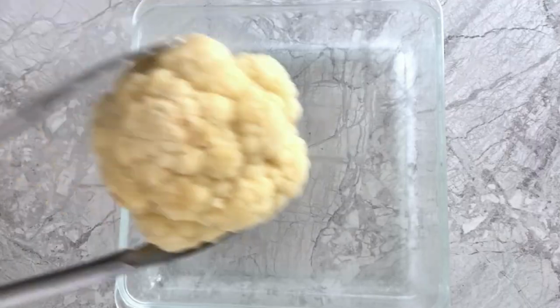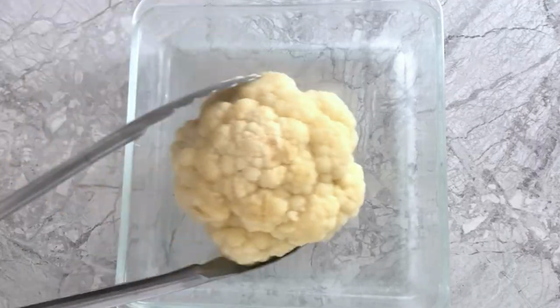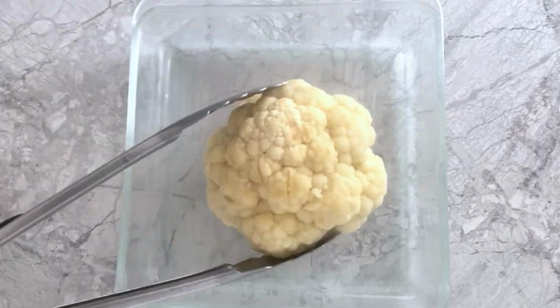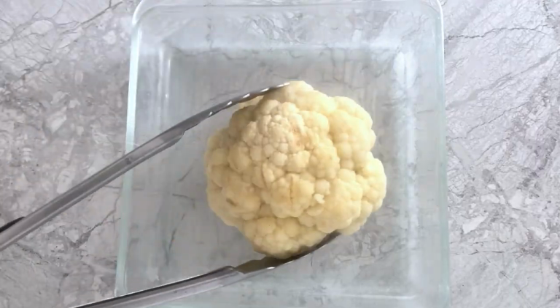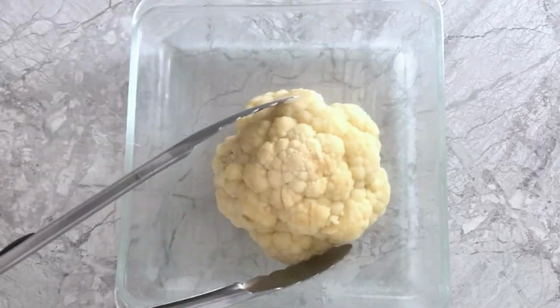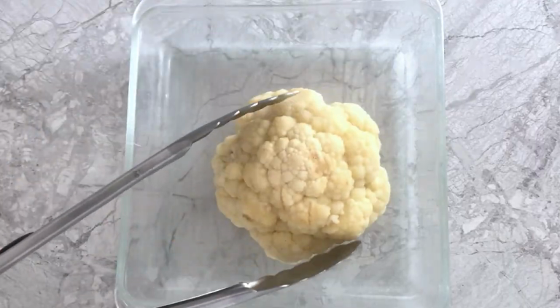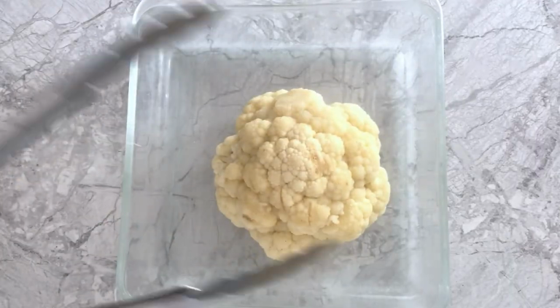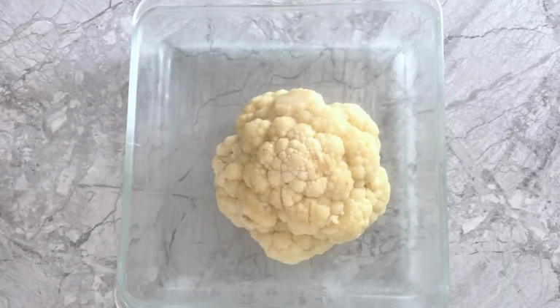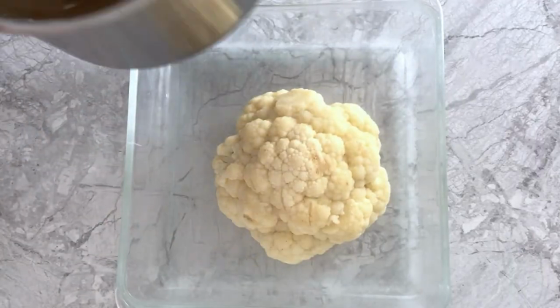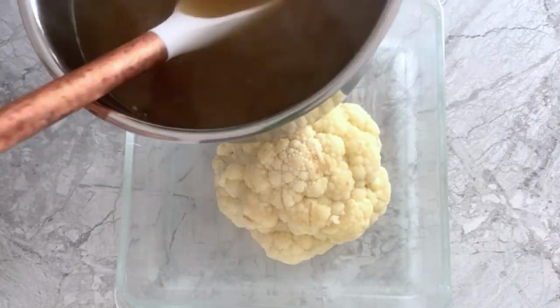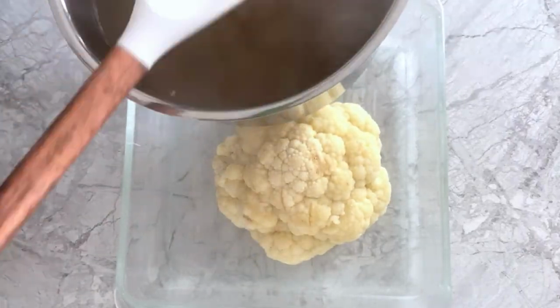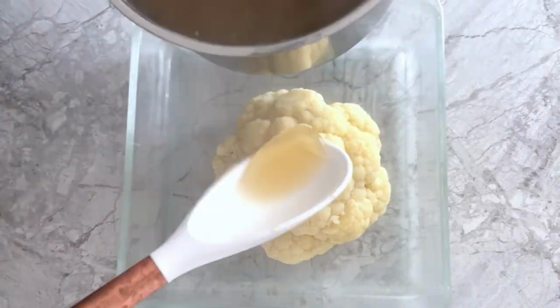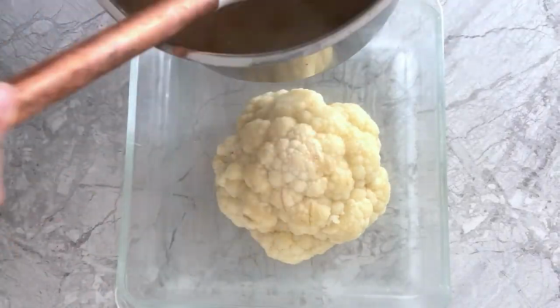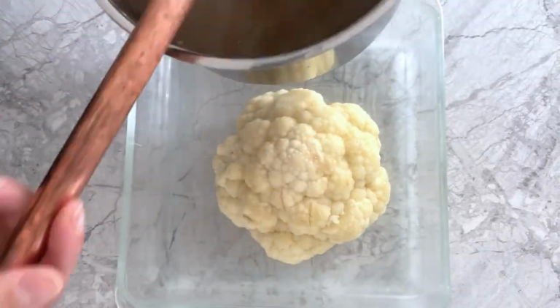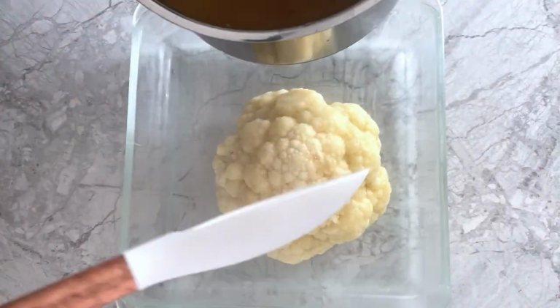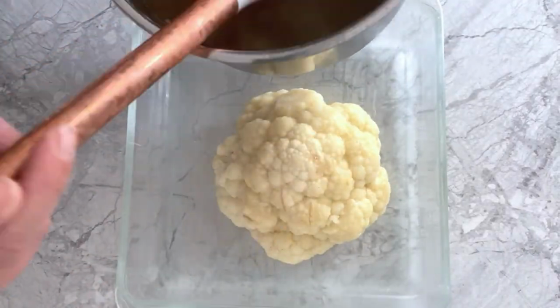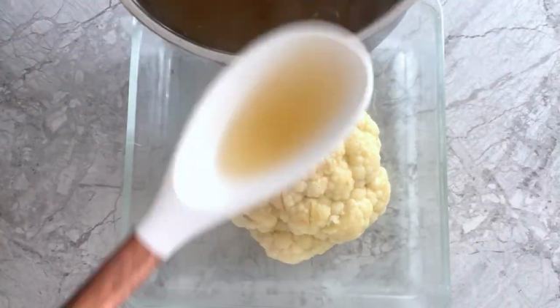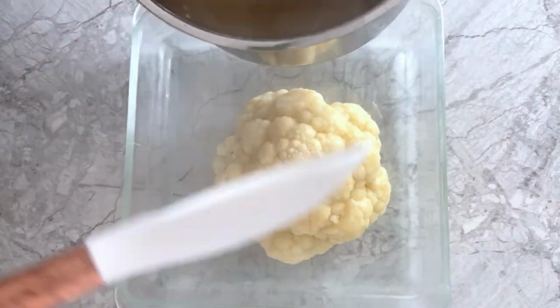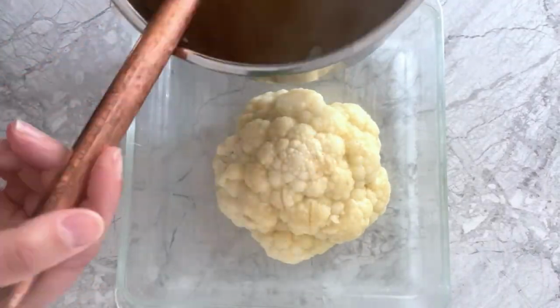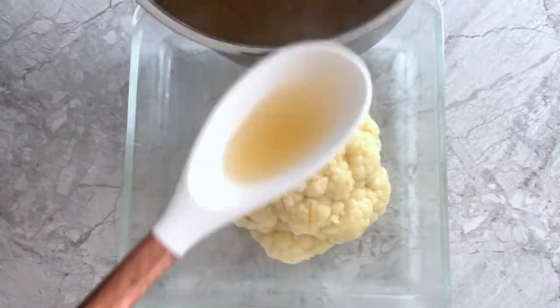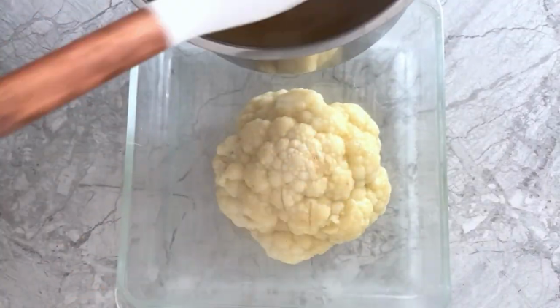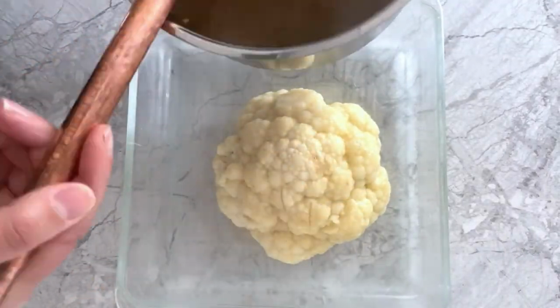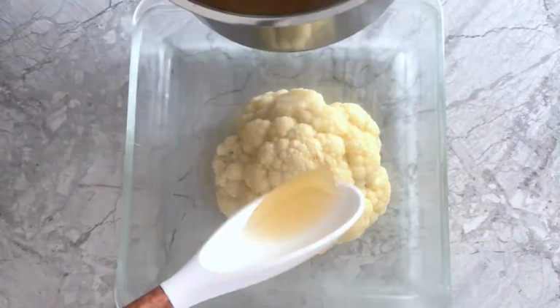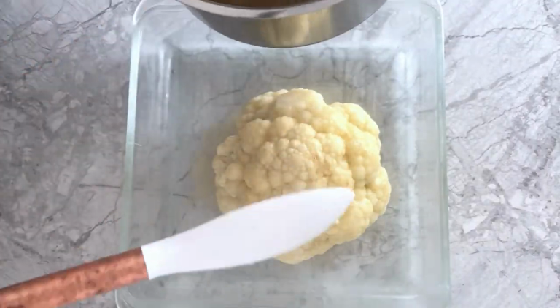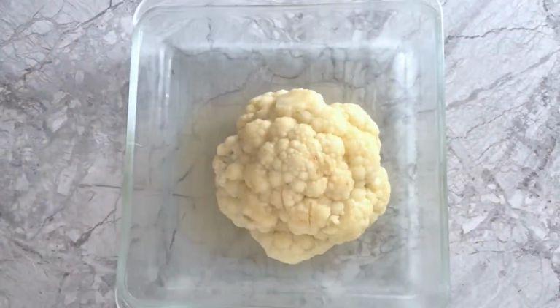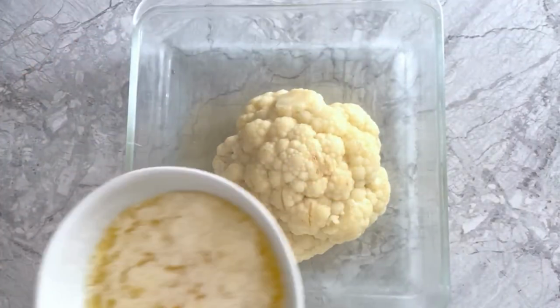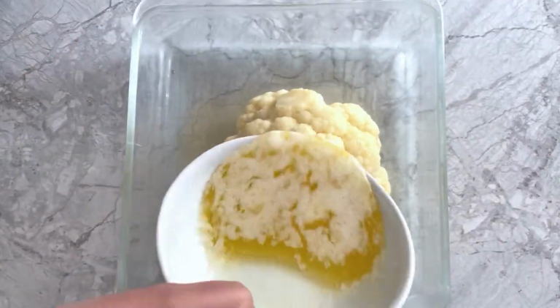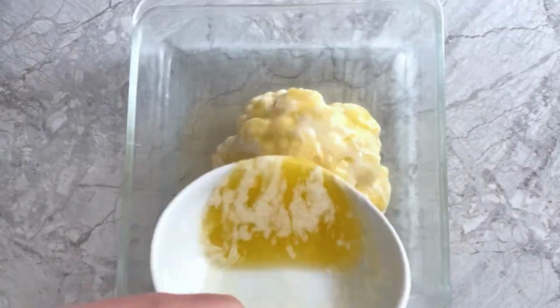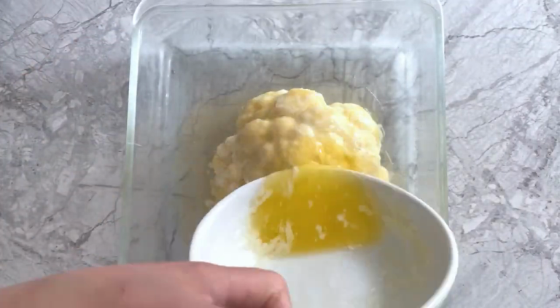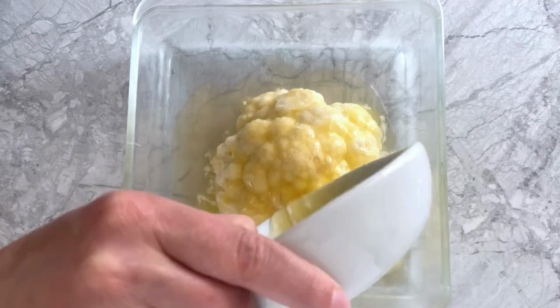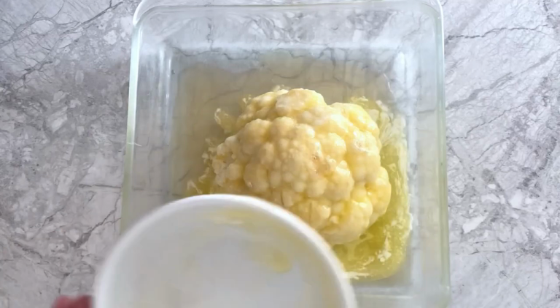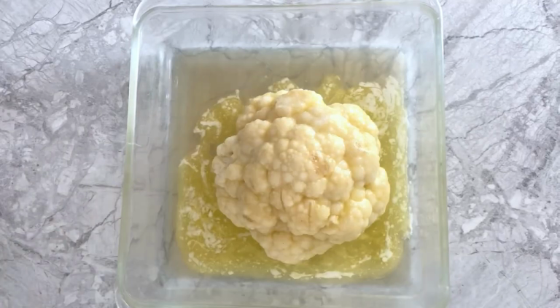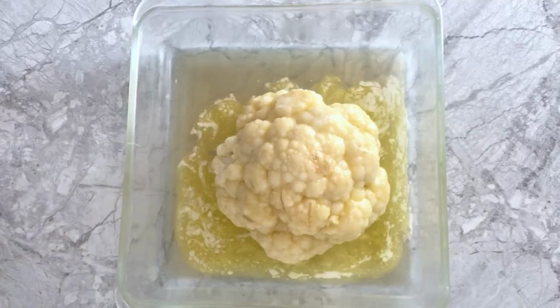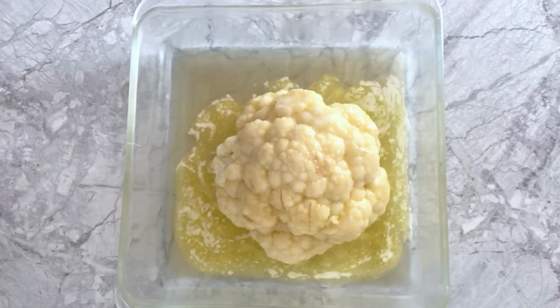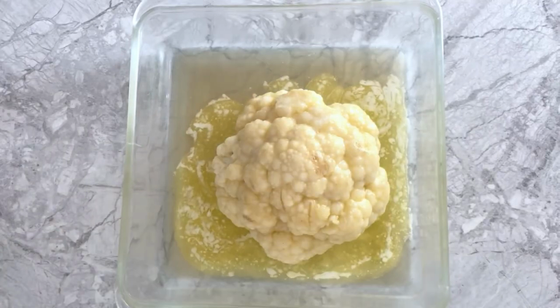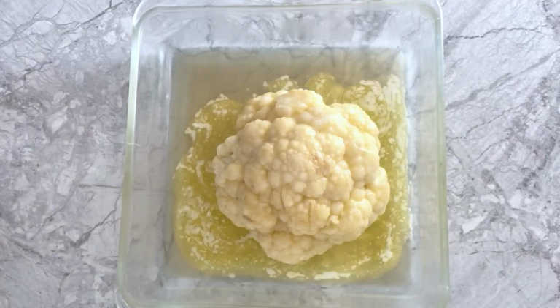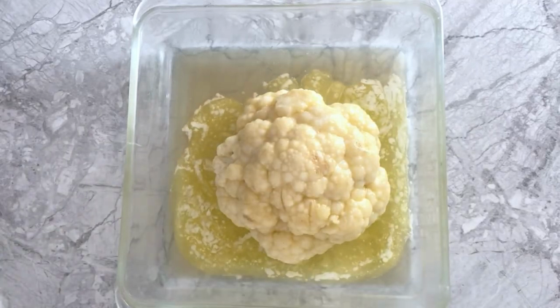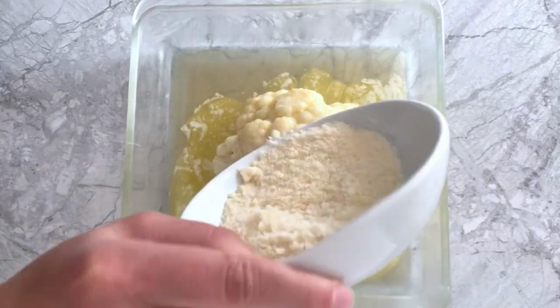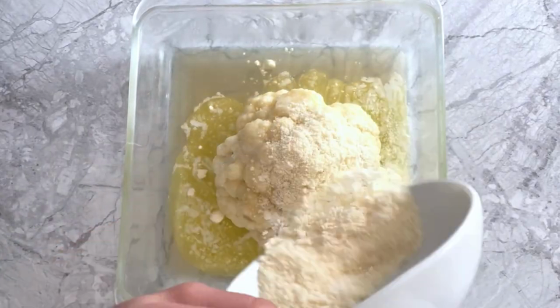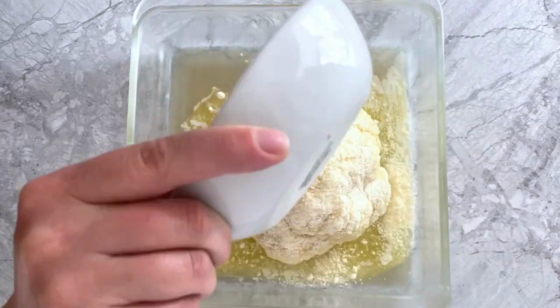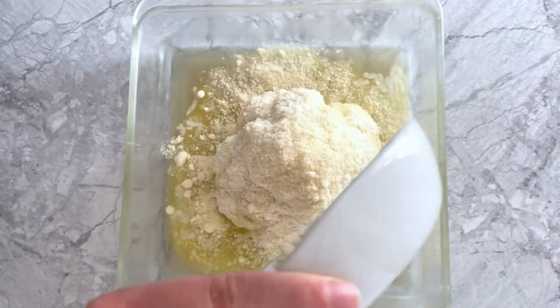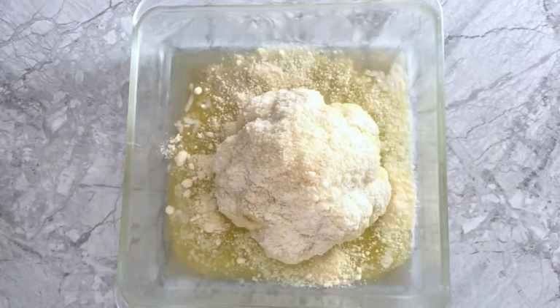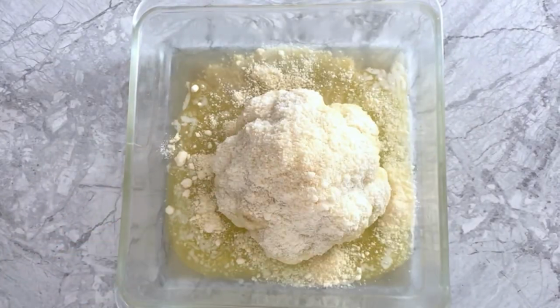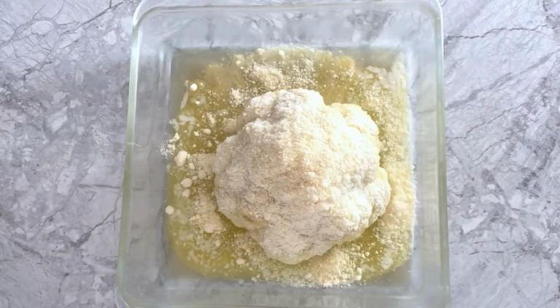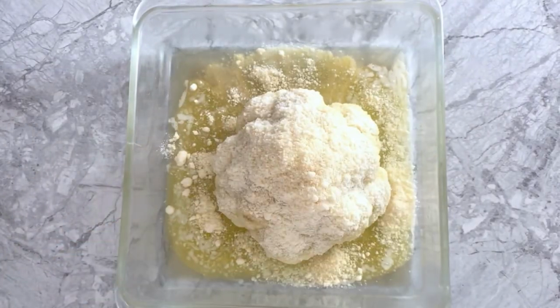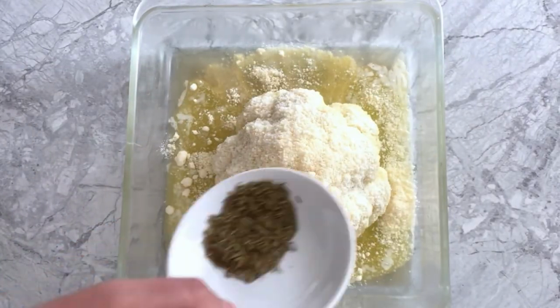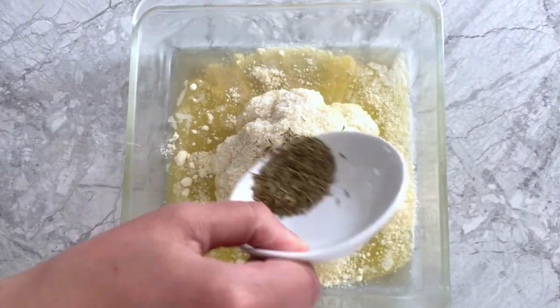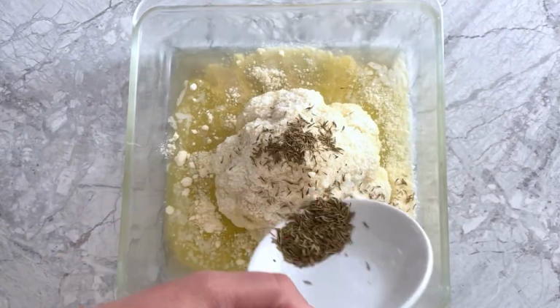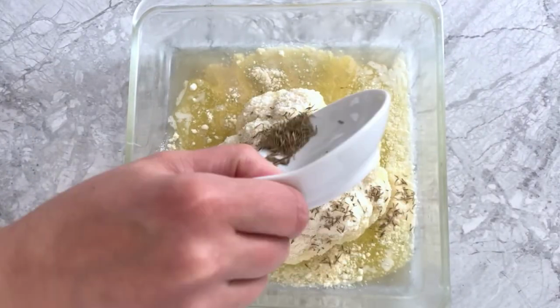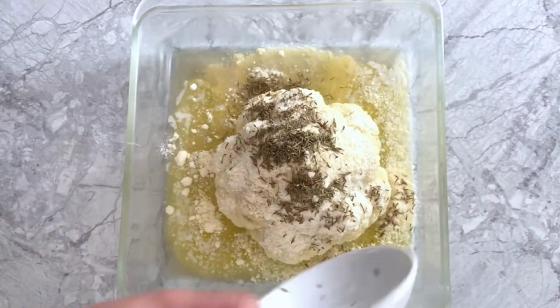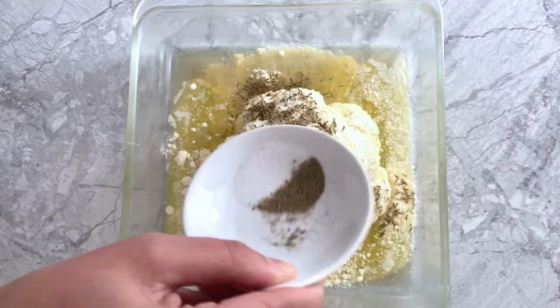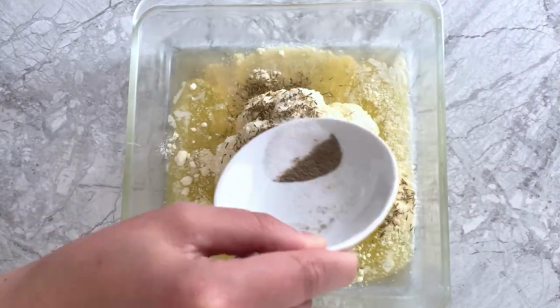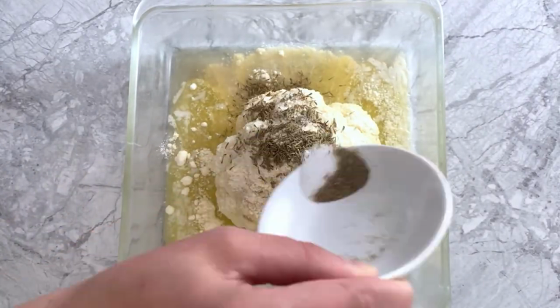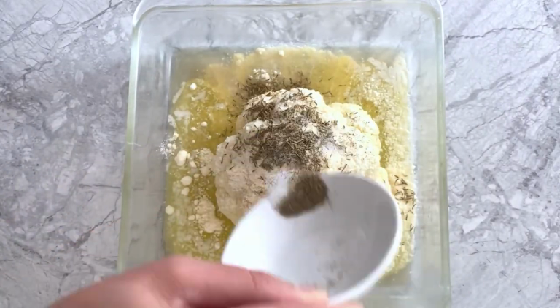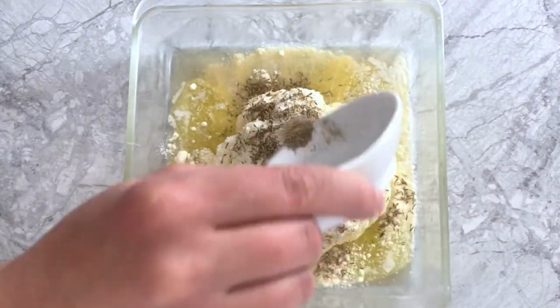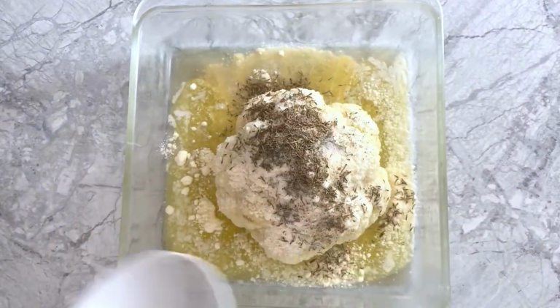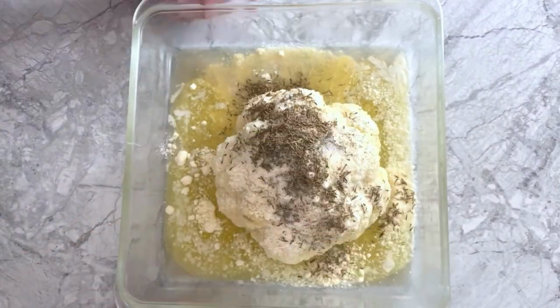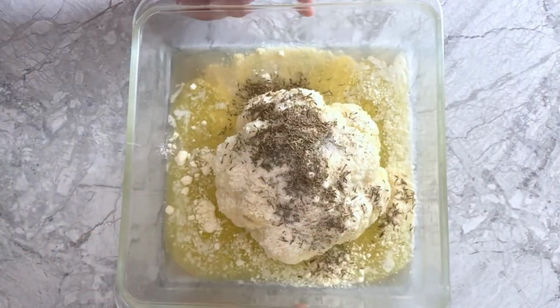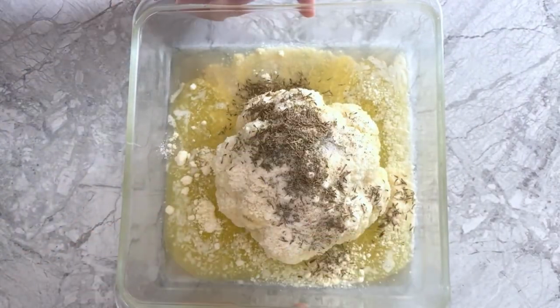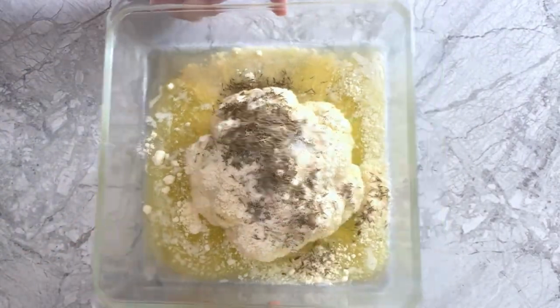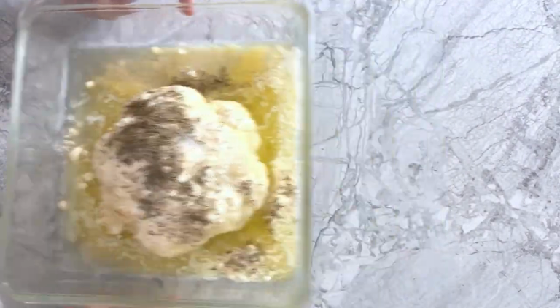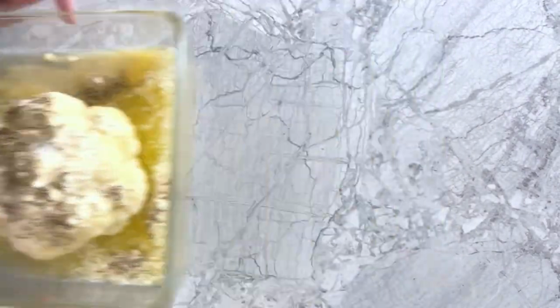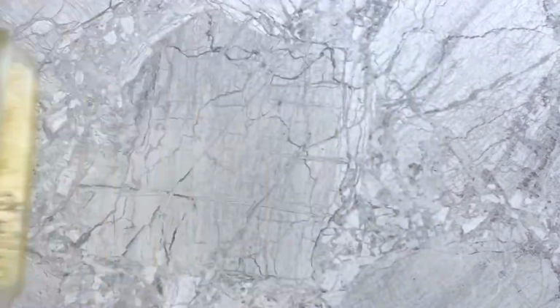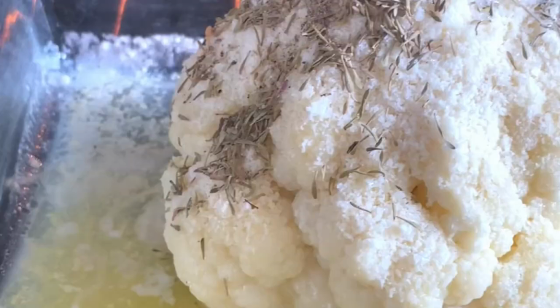Then transfer the cauliflower from the pot to a baking pan, spoon on some of the chicken stock, drizzle on melted butter, and then sprinkle on grated parmesan, dried thyme, salt, and pepper.